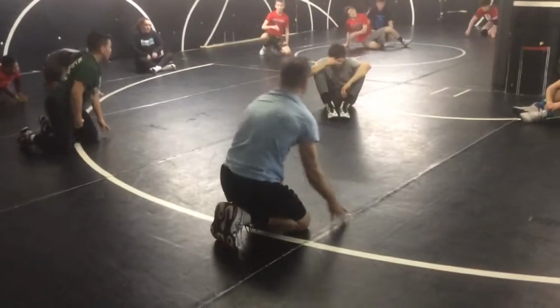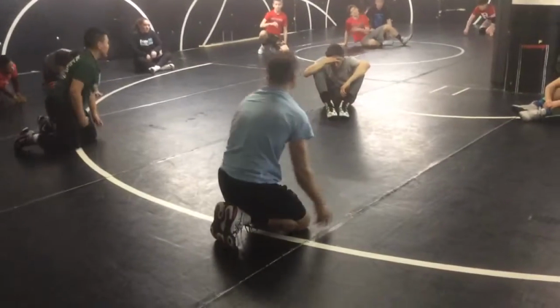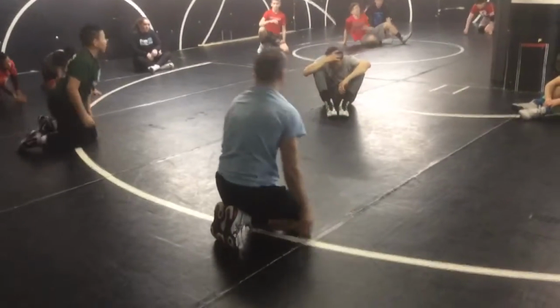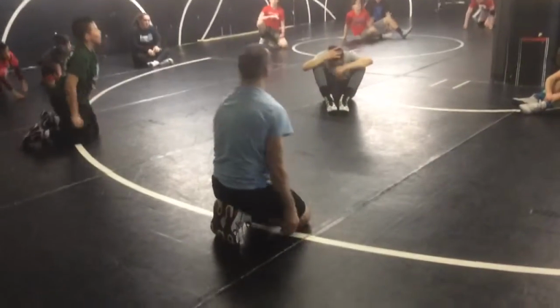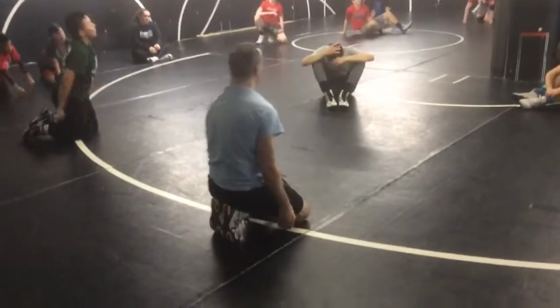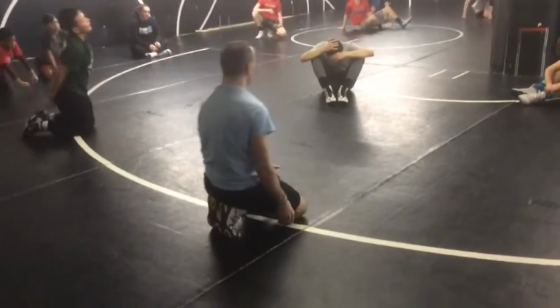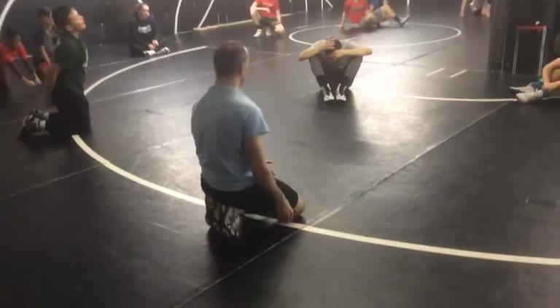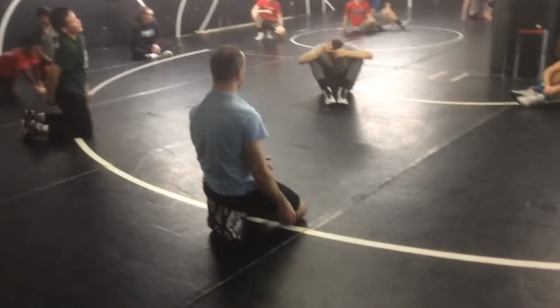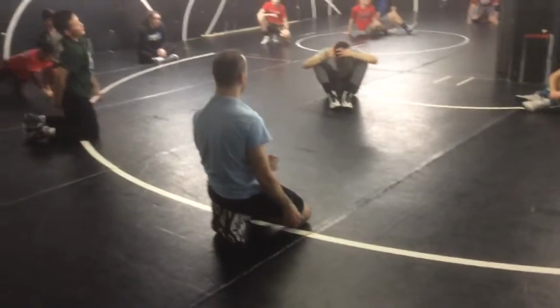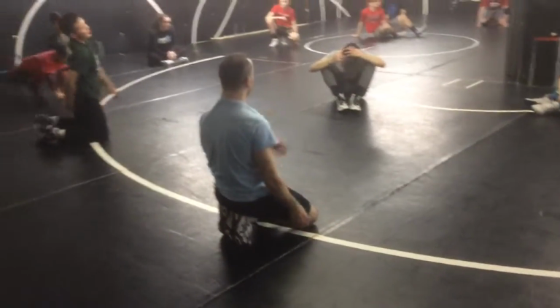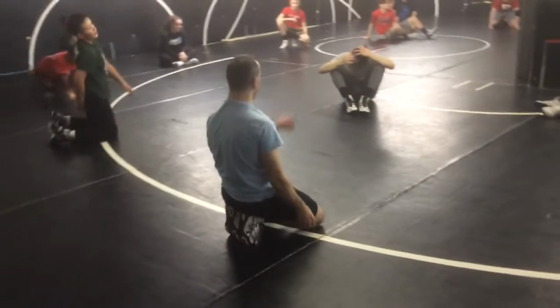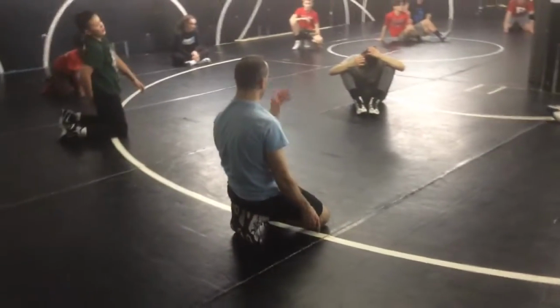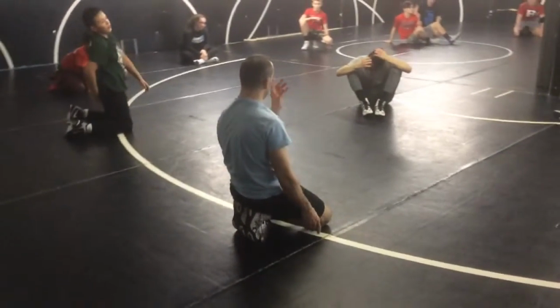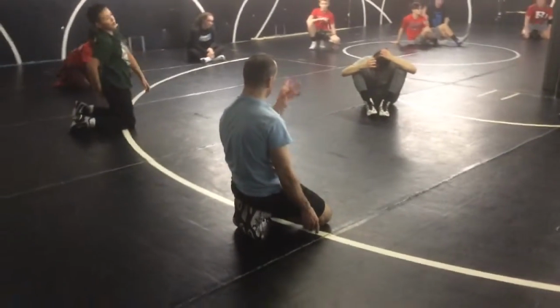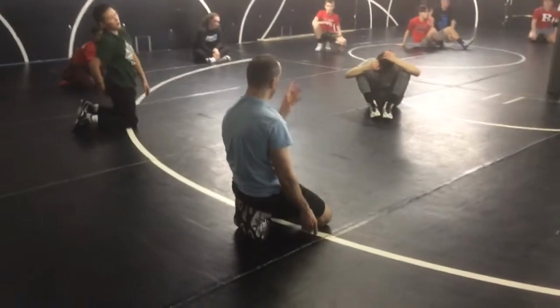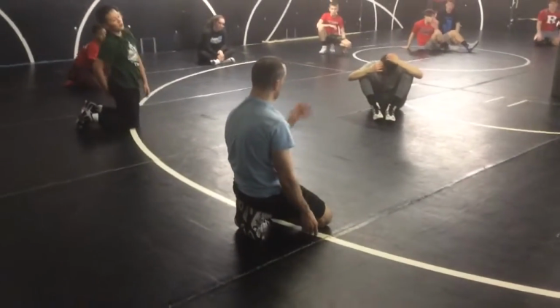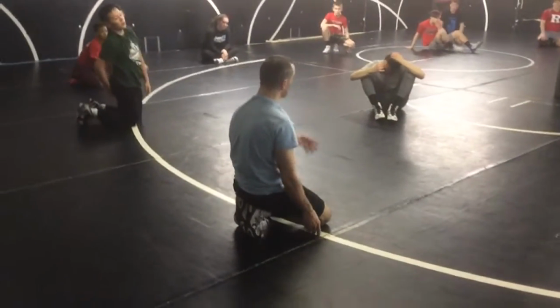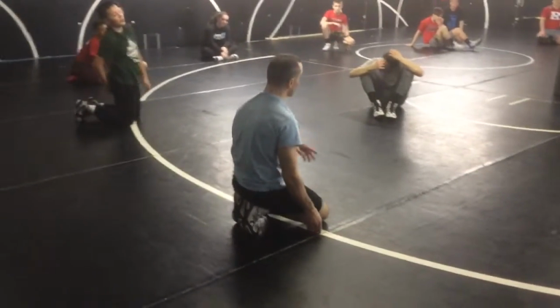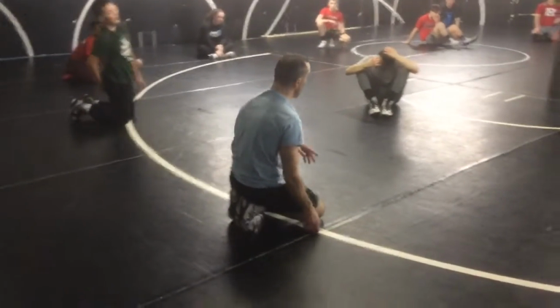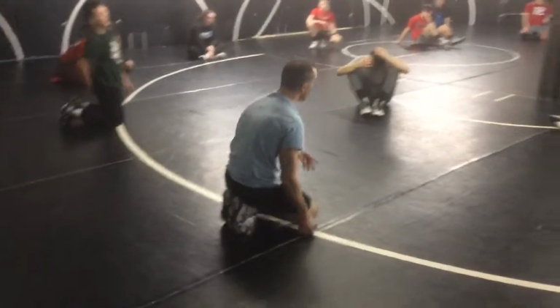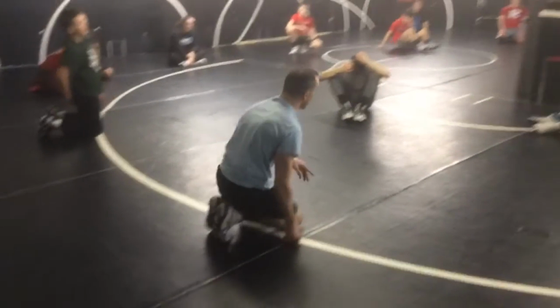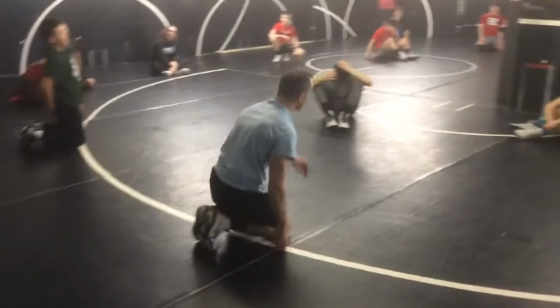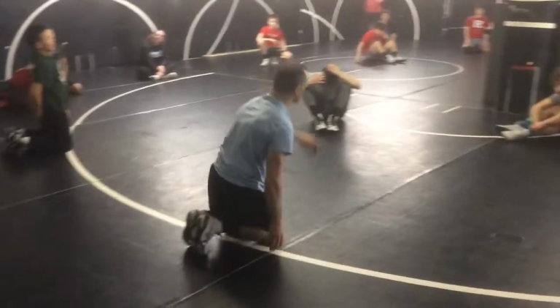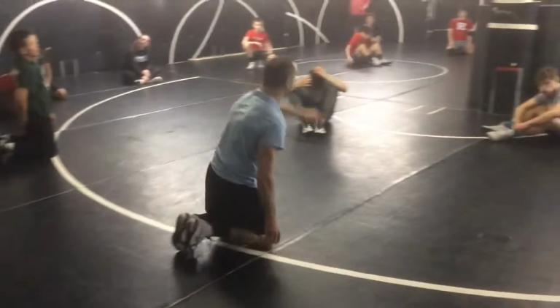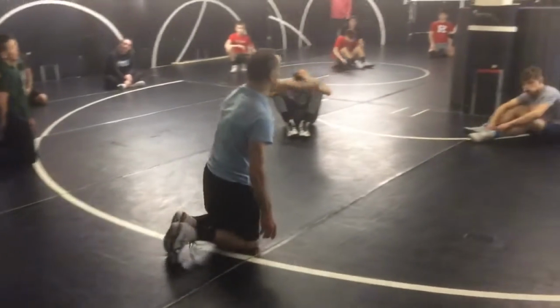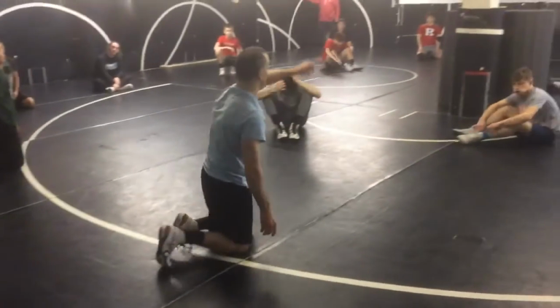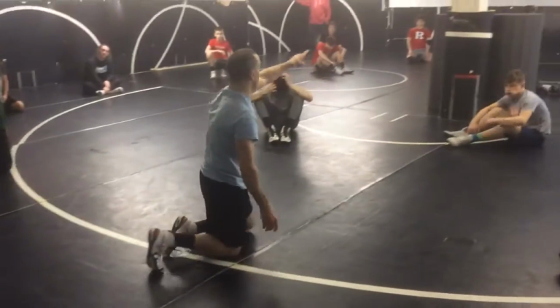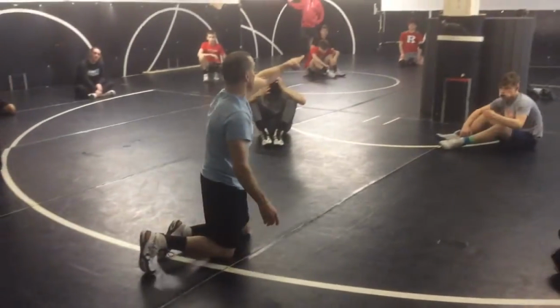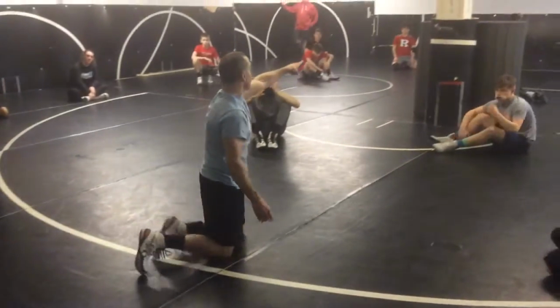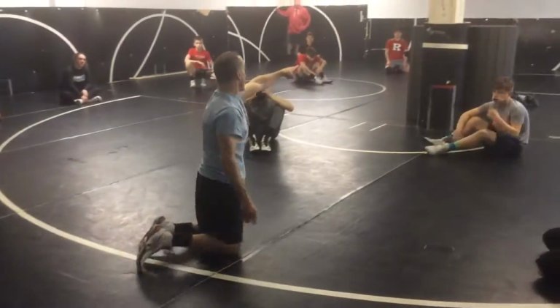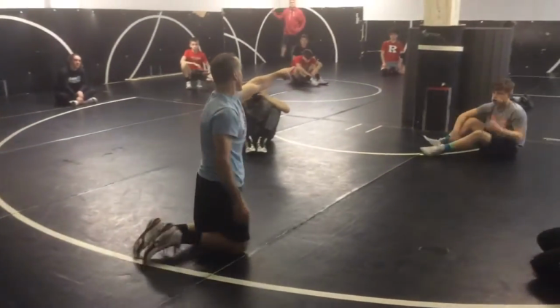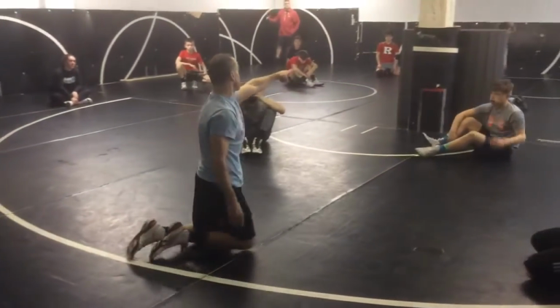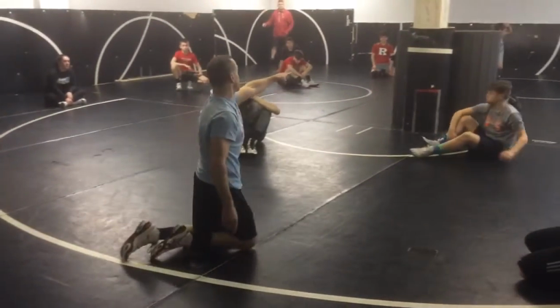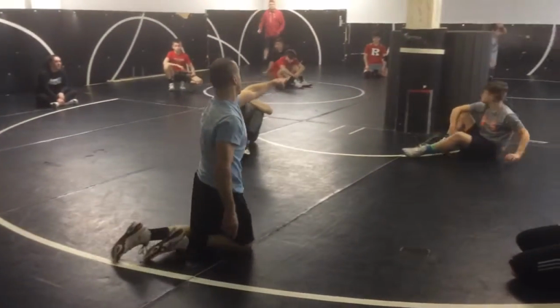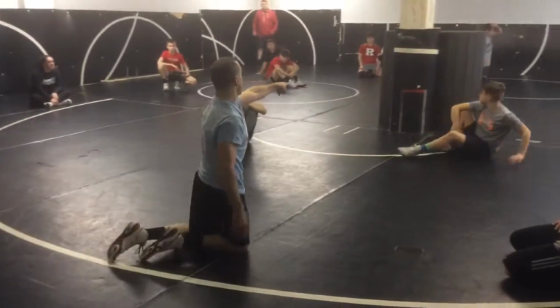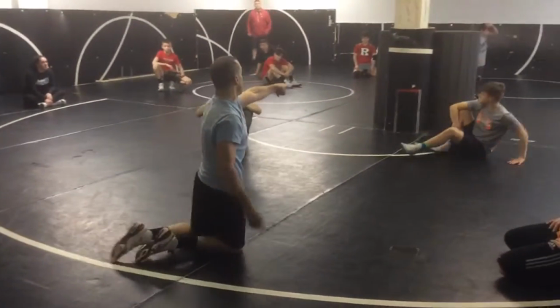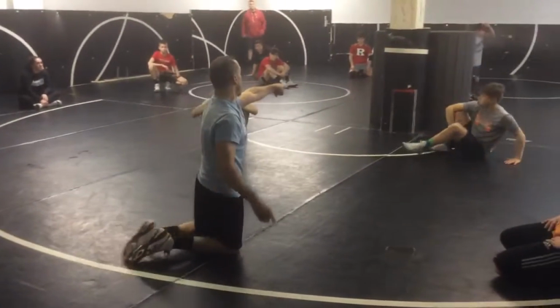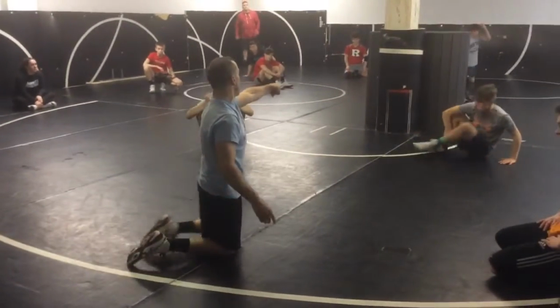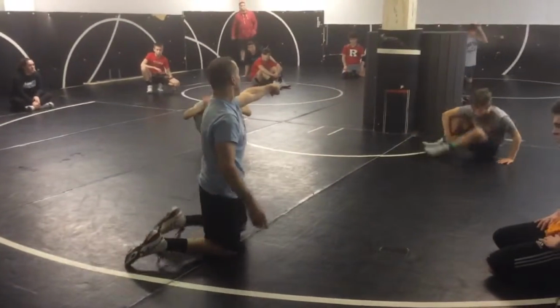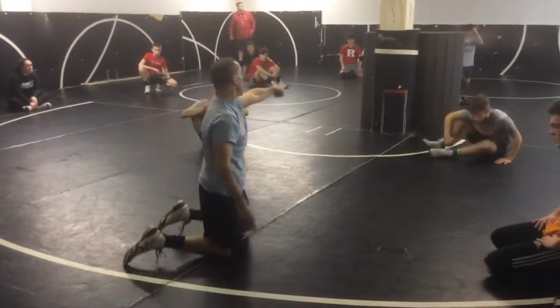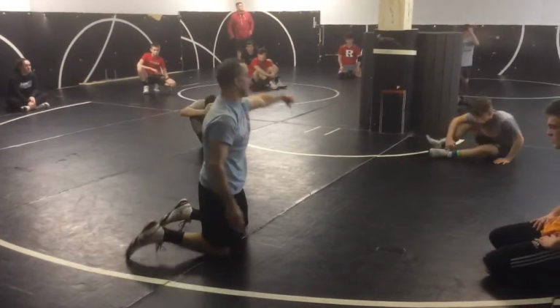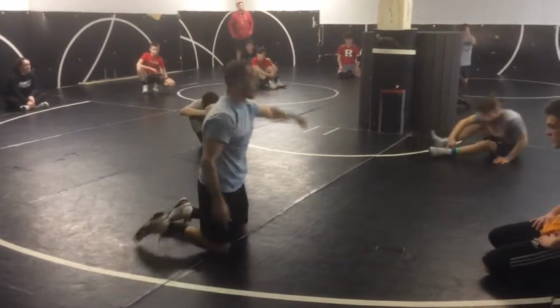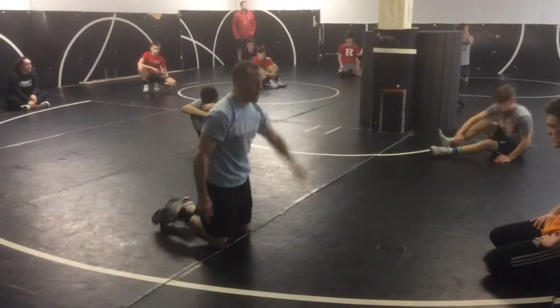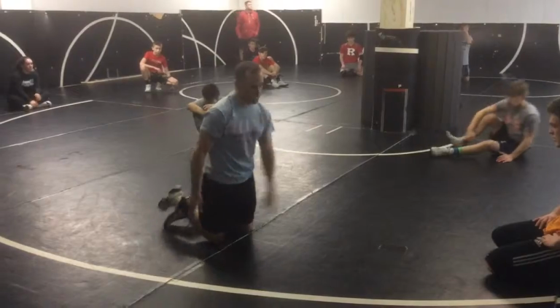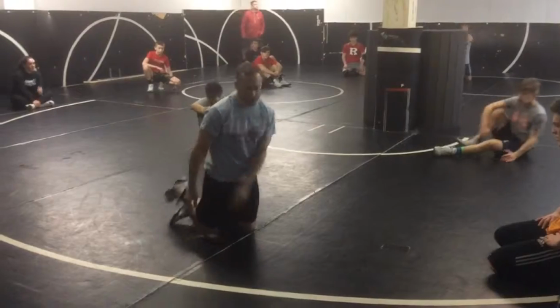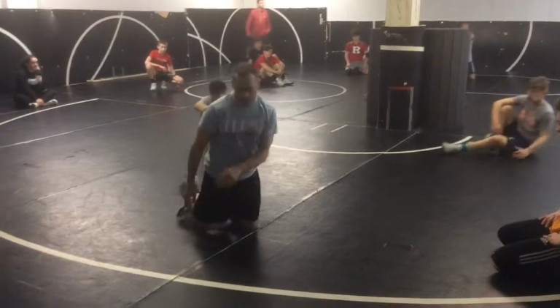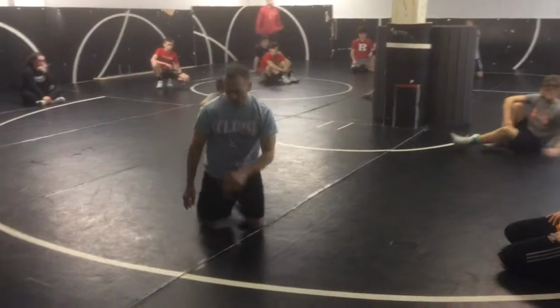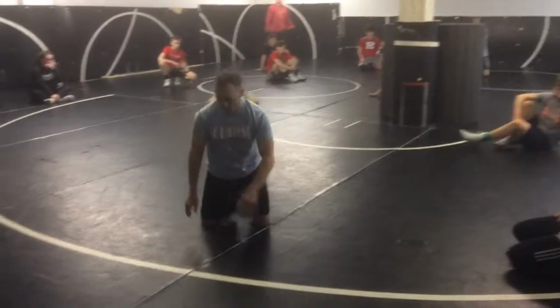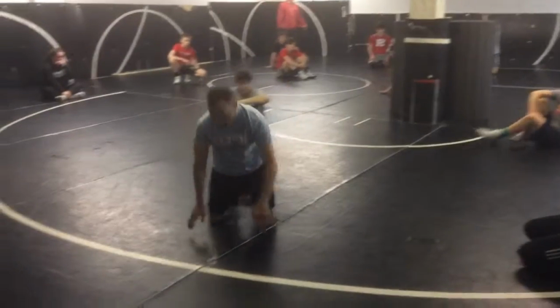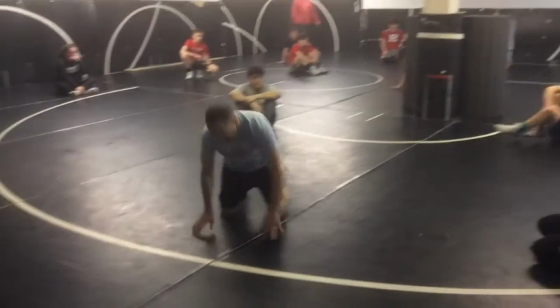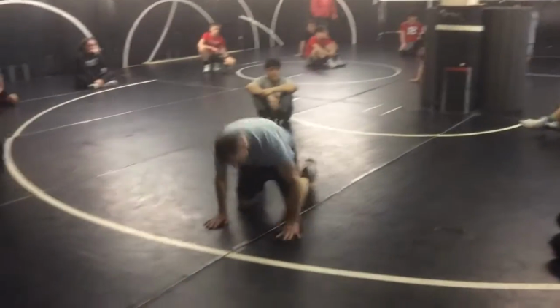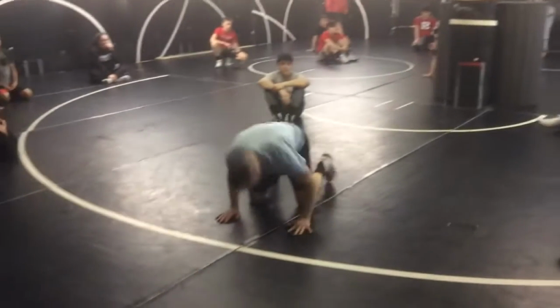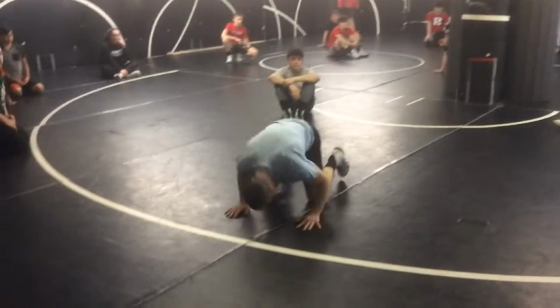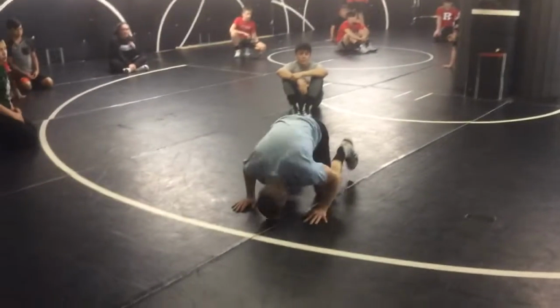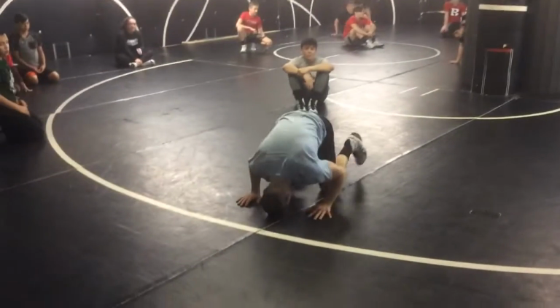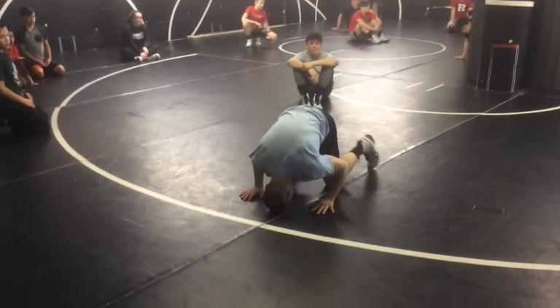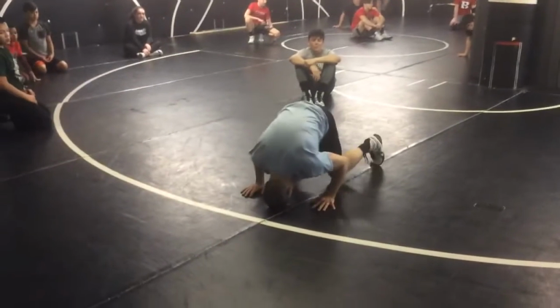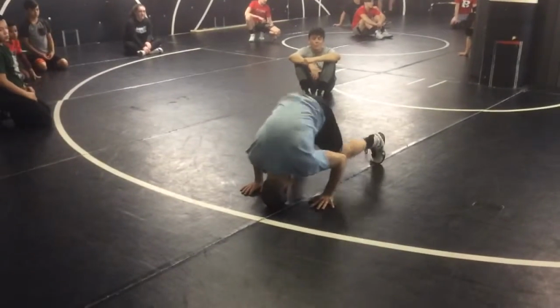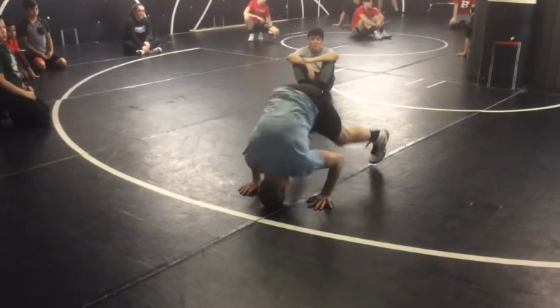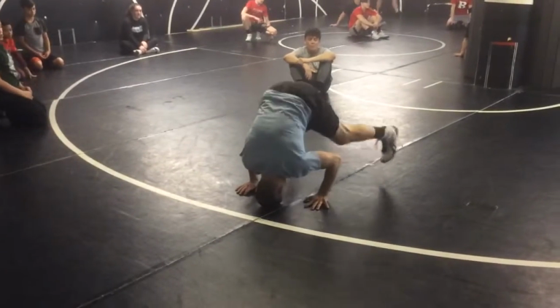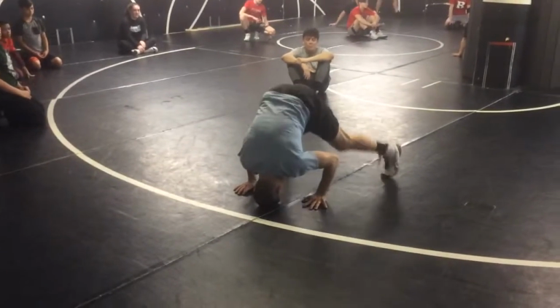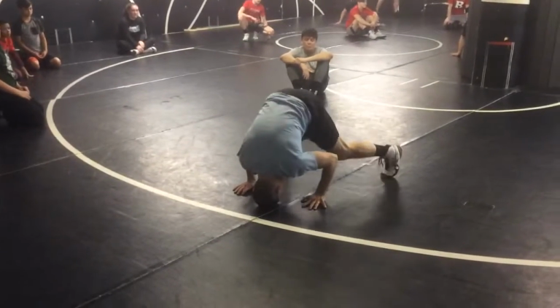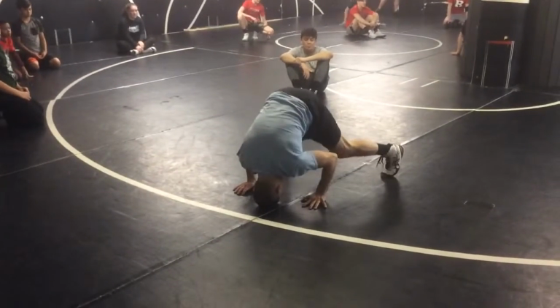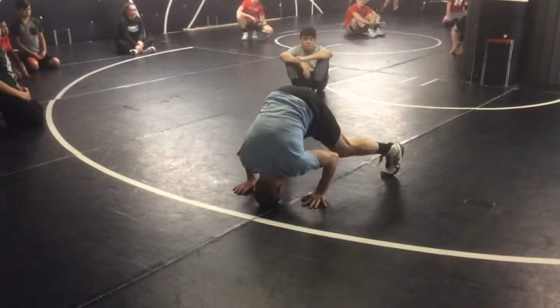You pick a target, focus your eyes on a target. My target's going to be that pillar right in the middle. I'm going to hit my front bridge.